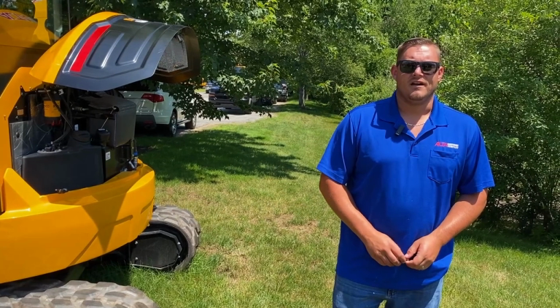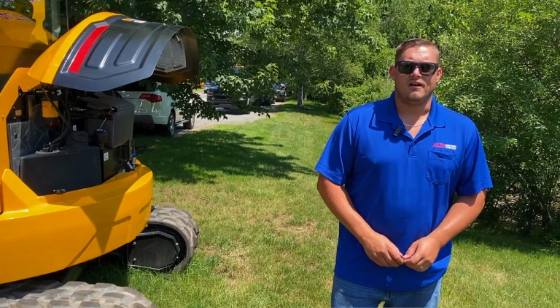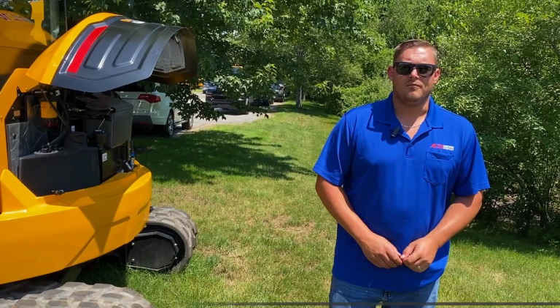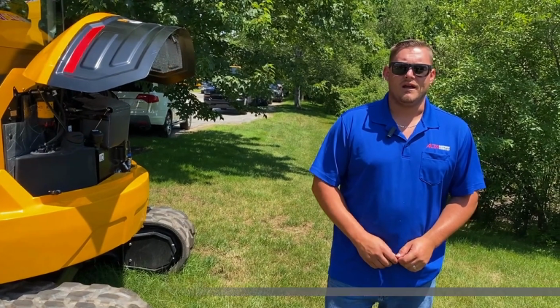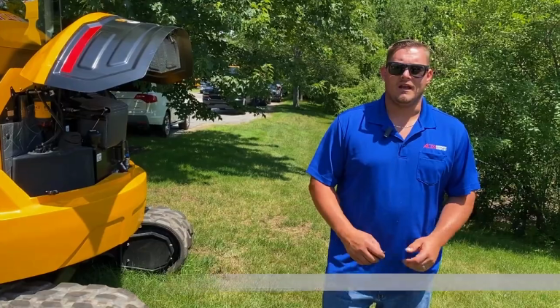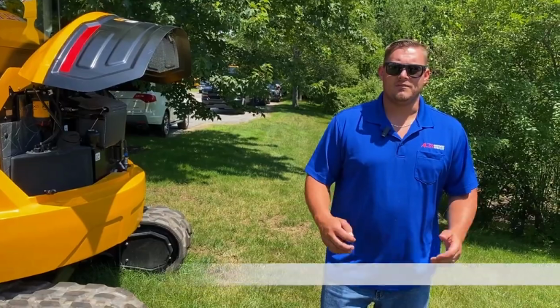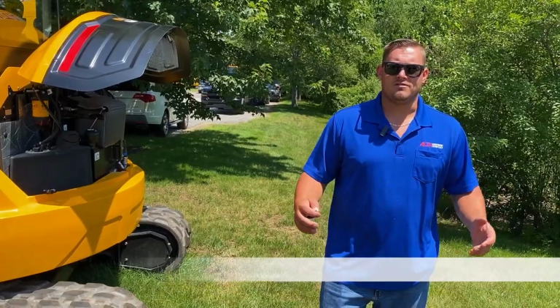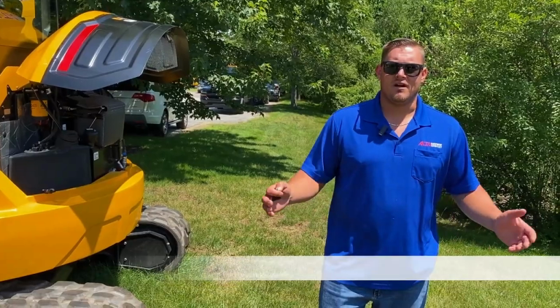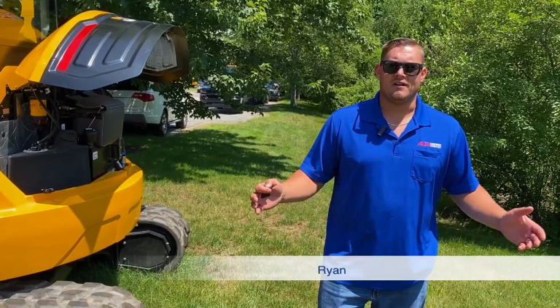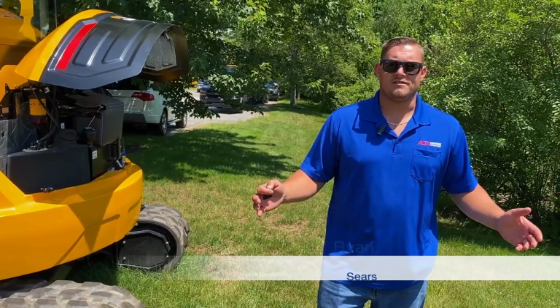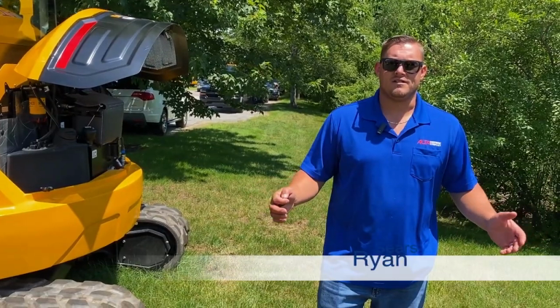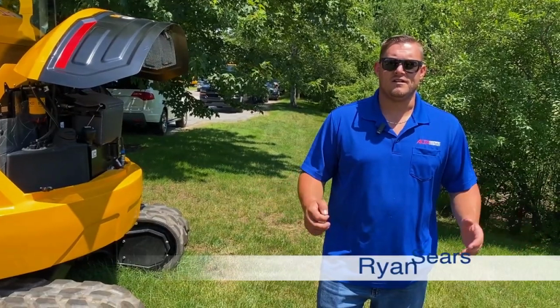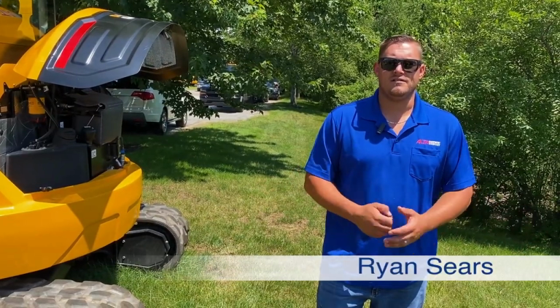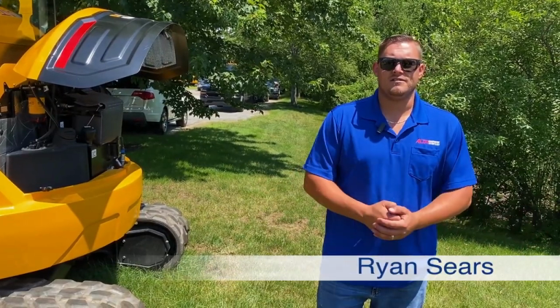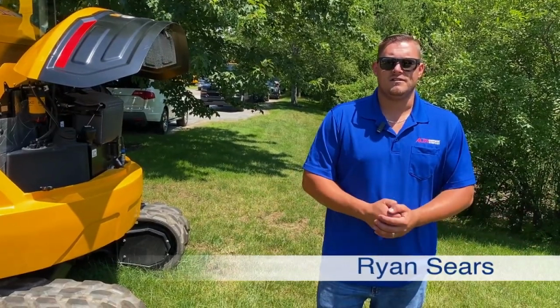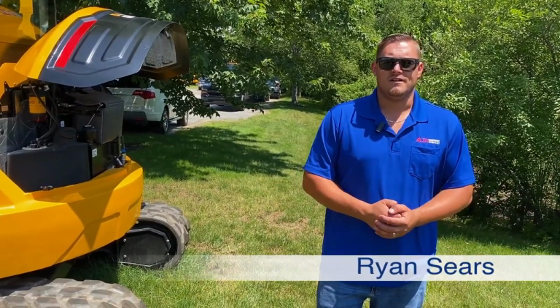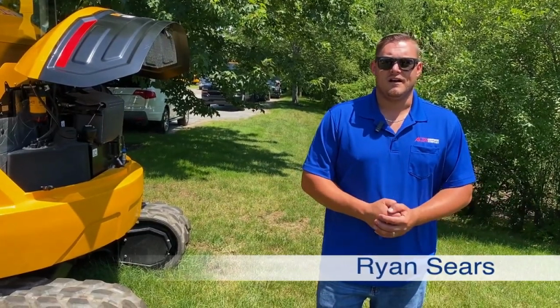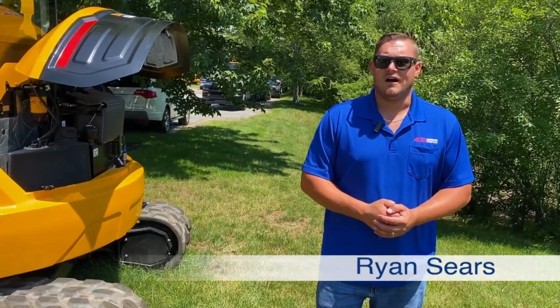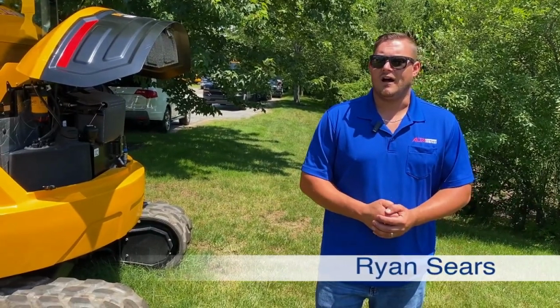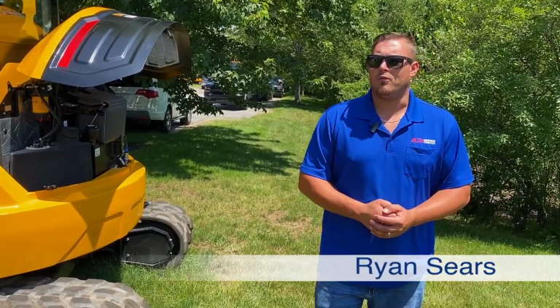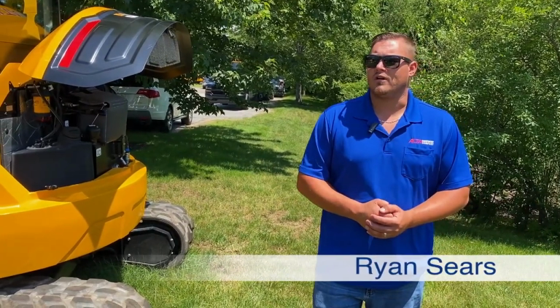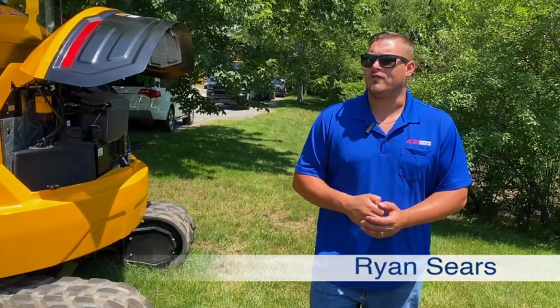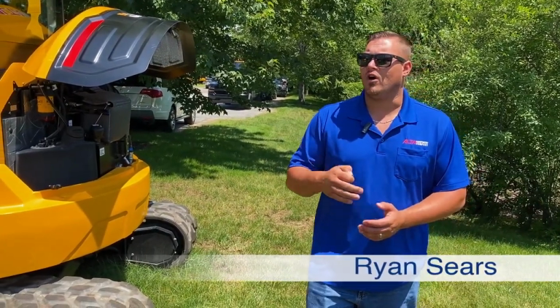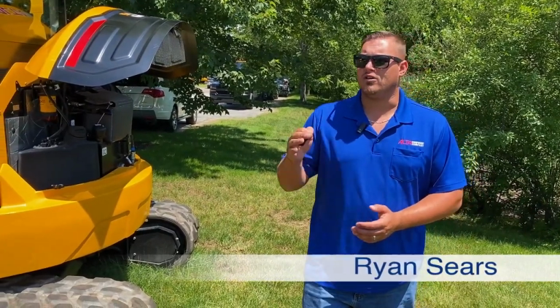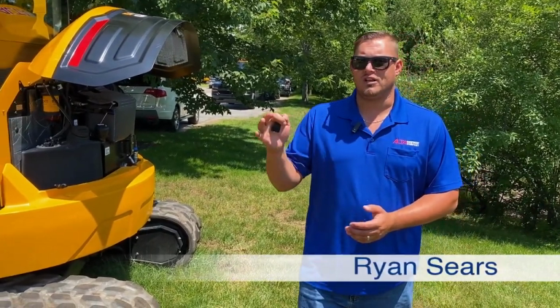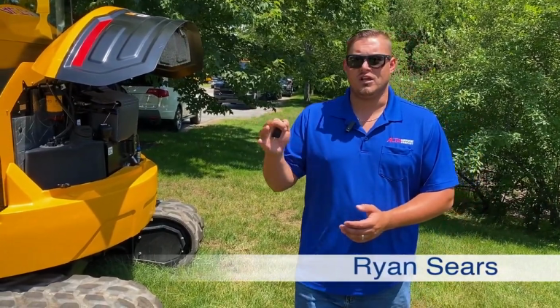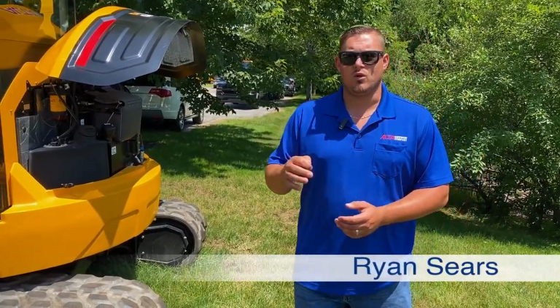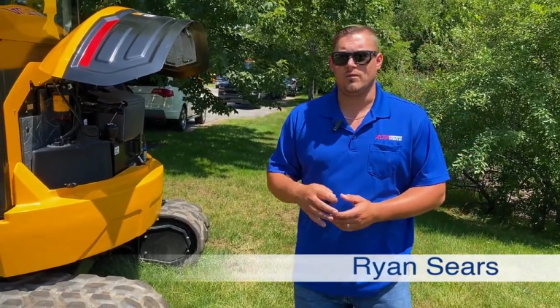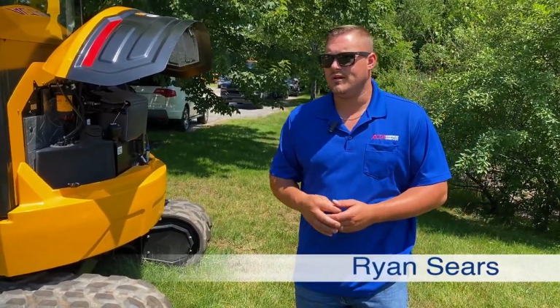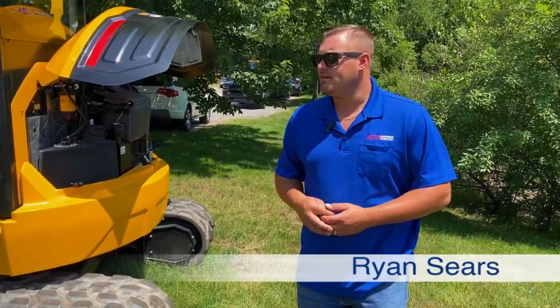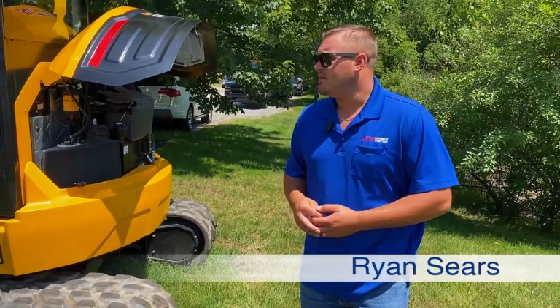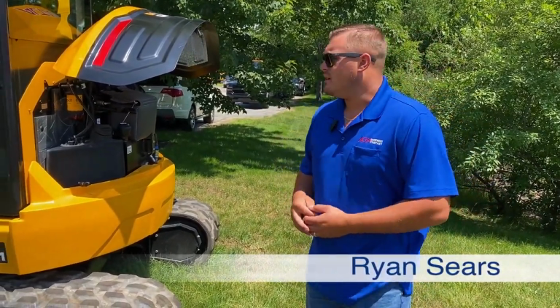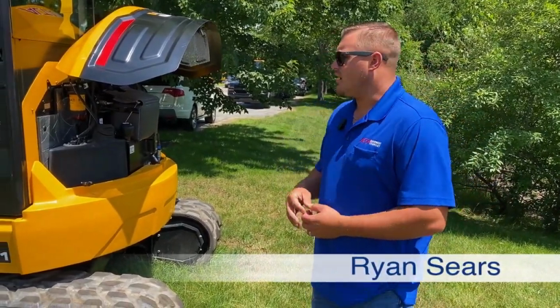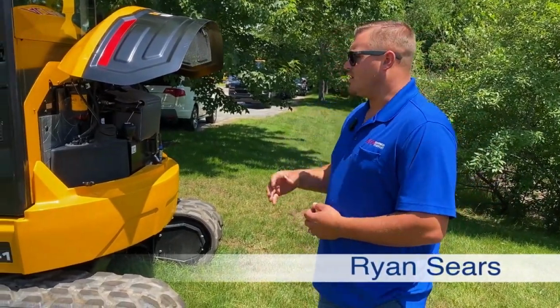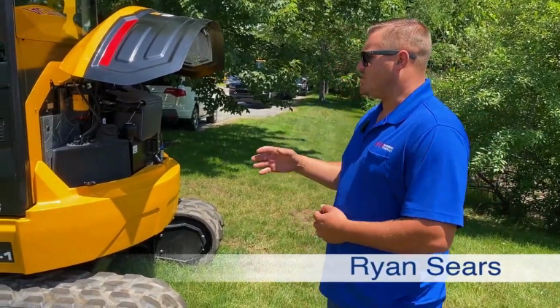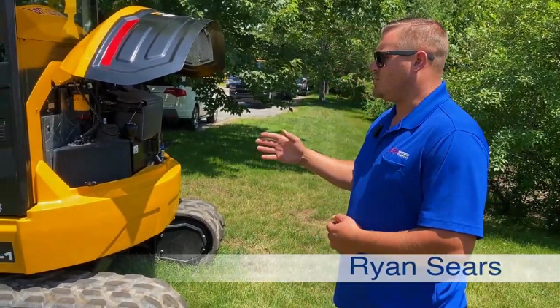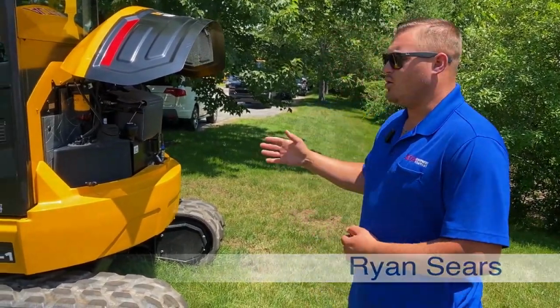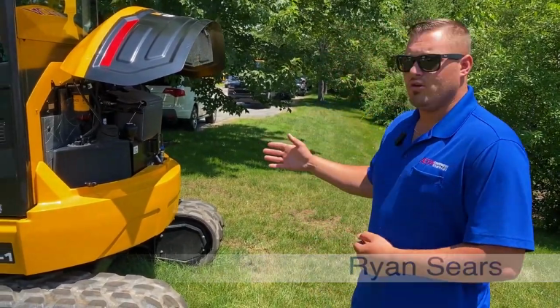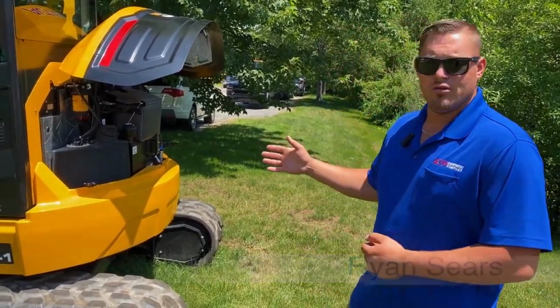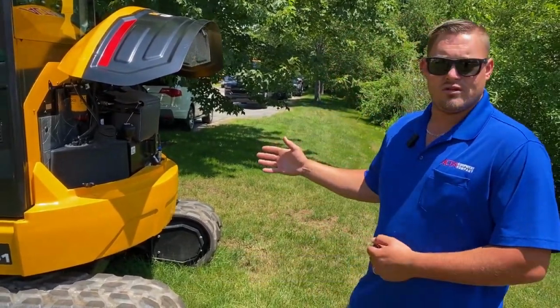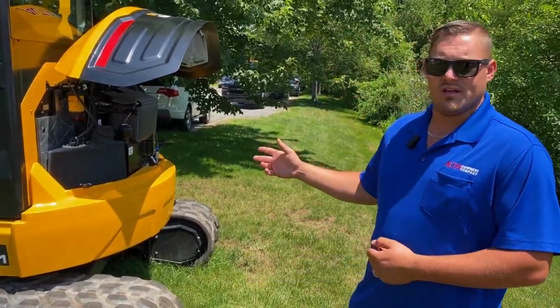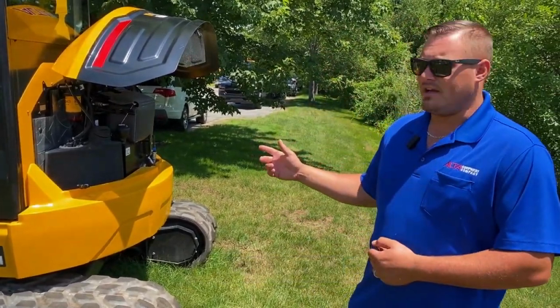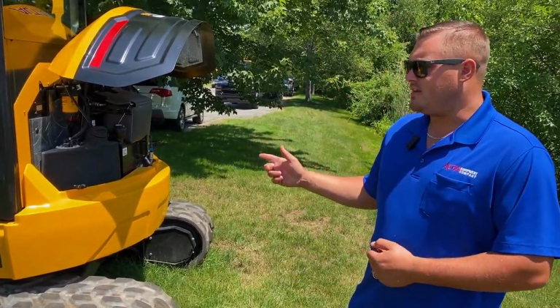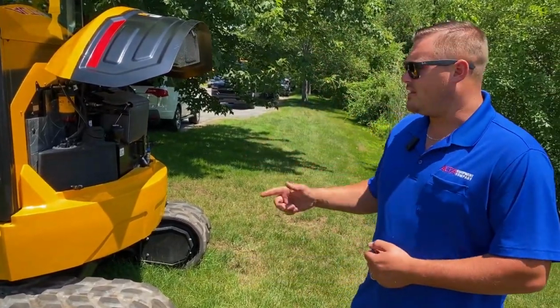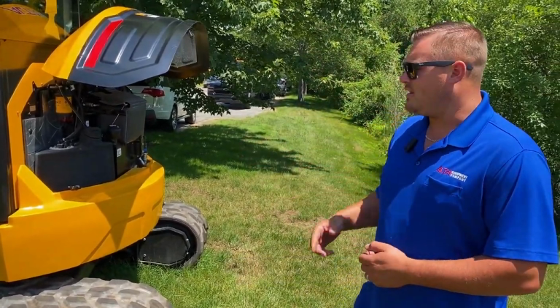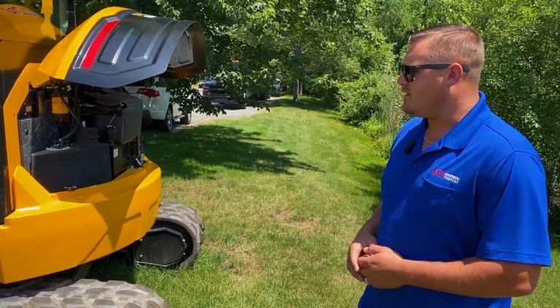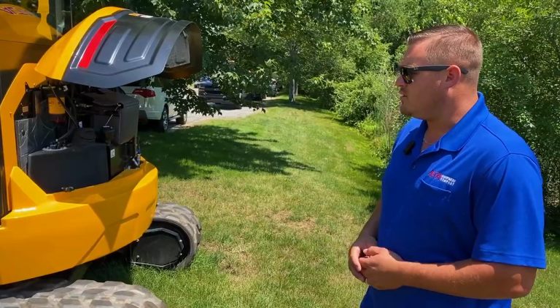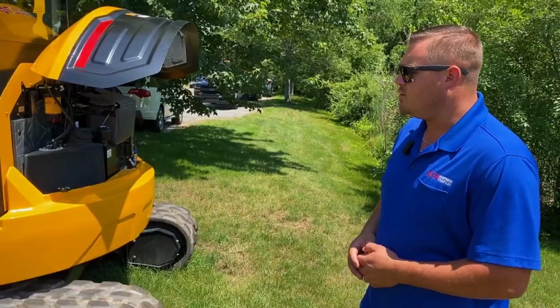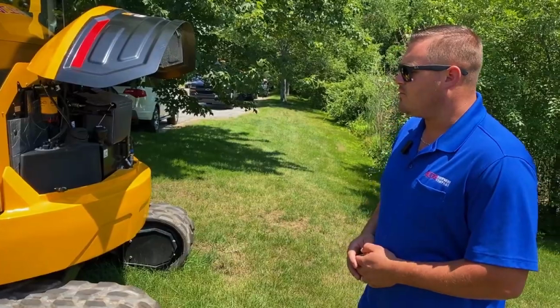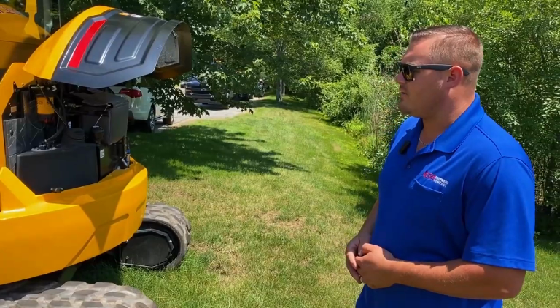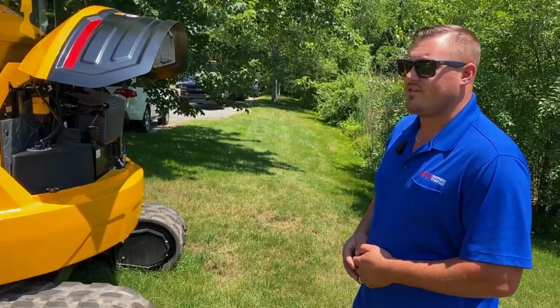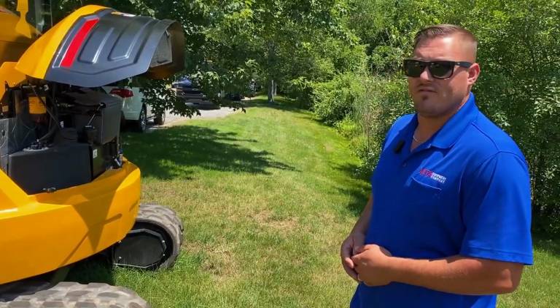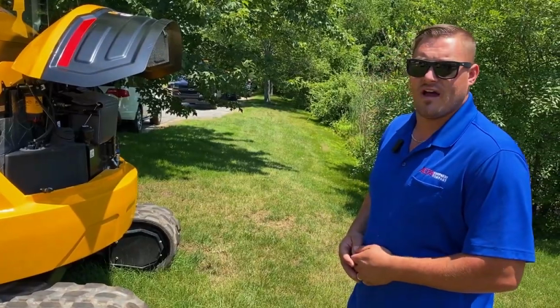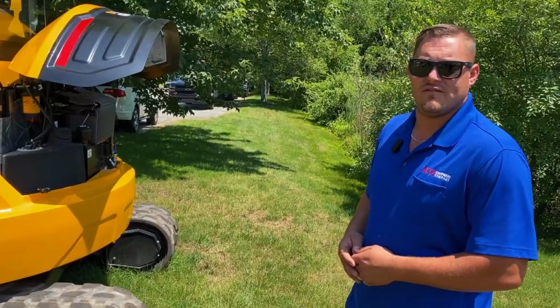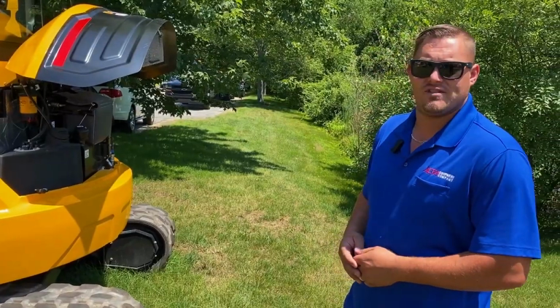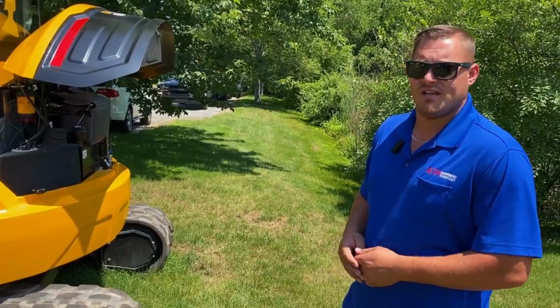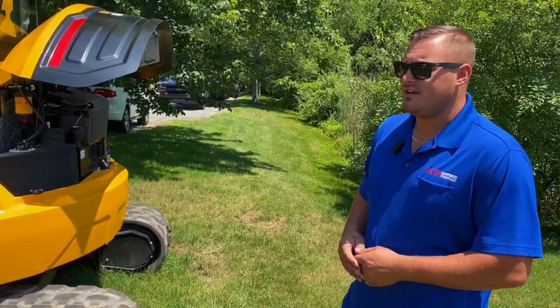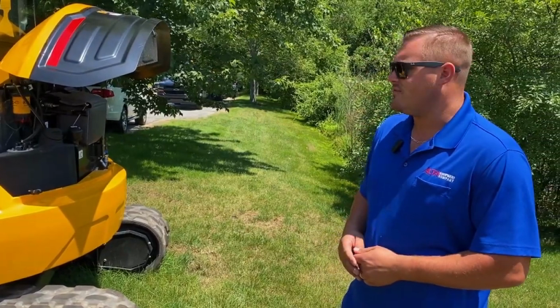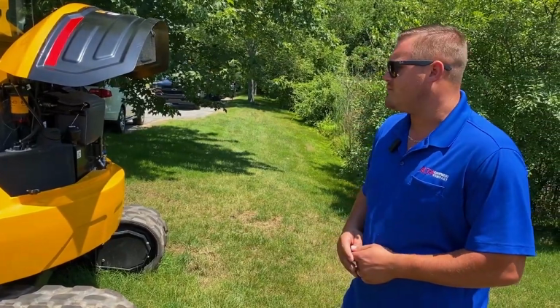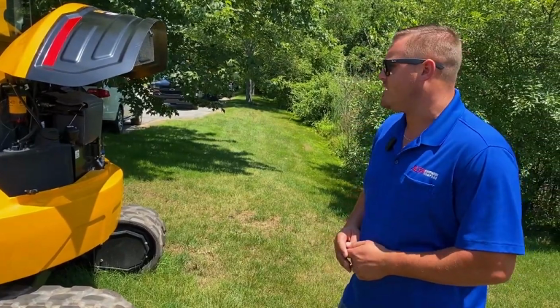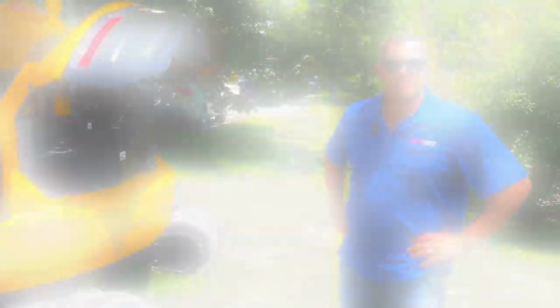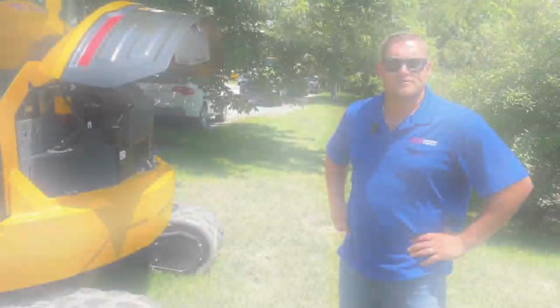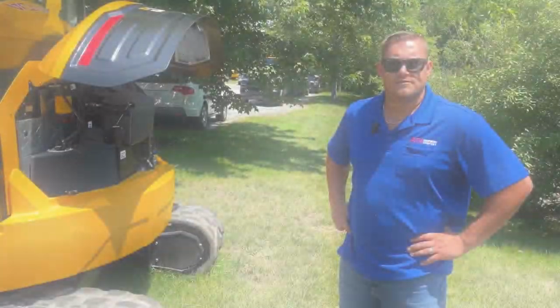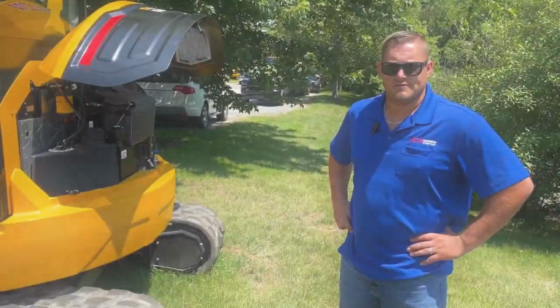My name is Ryan Sears. I work for Alte Equipment. I'm going to show you today the new 55Z from JCB.